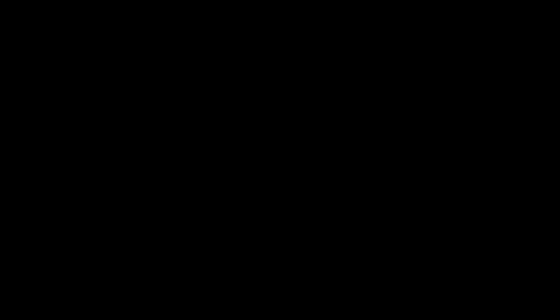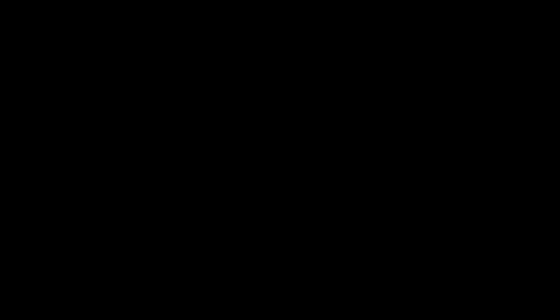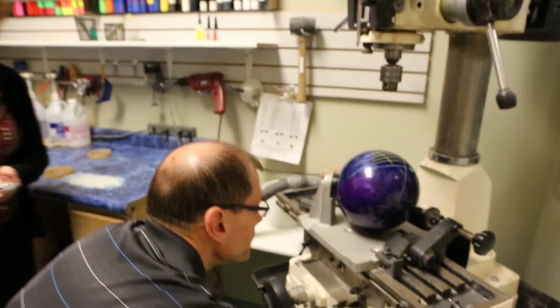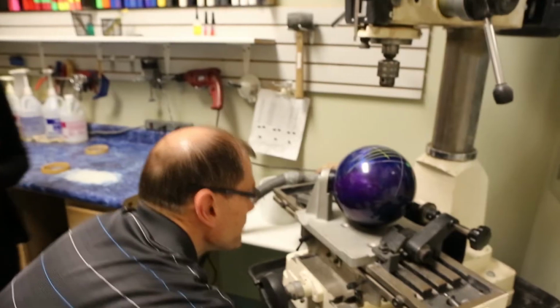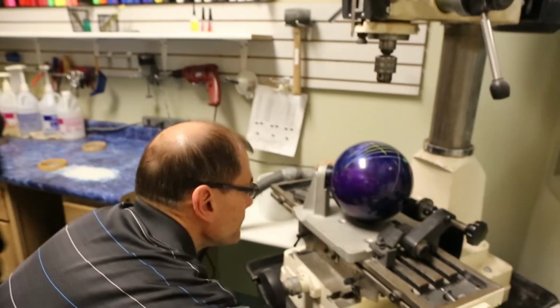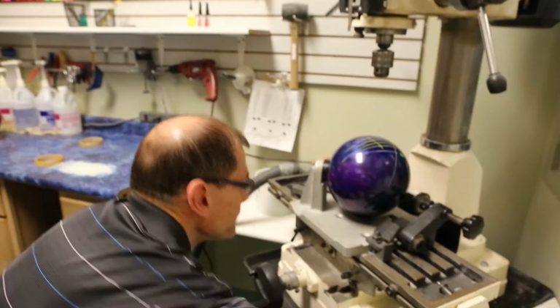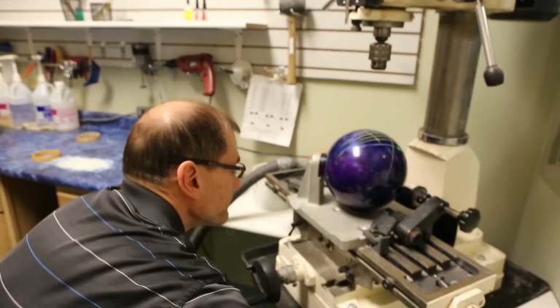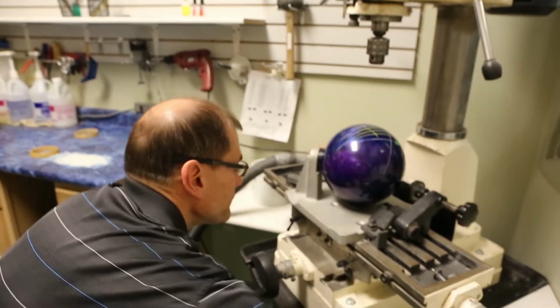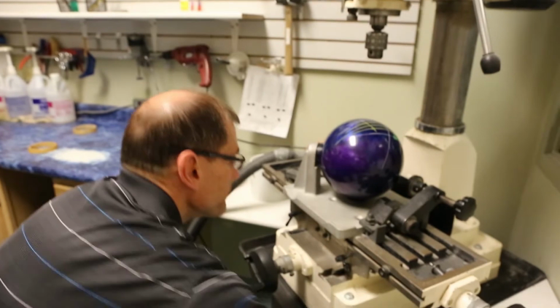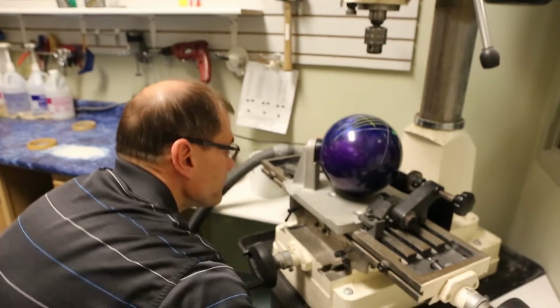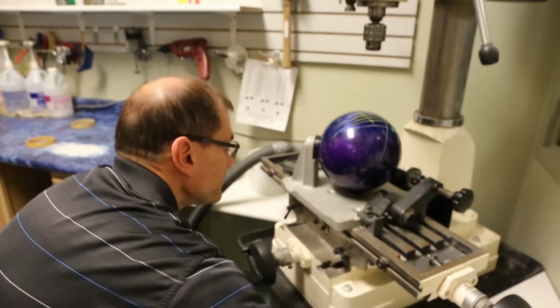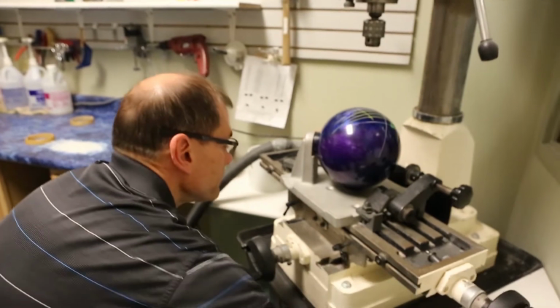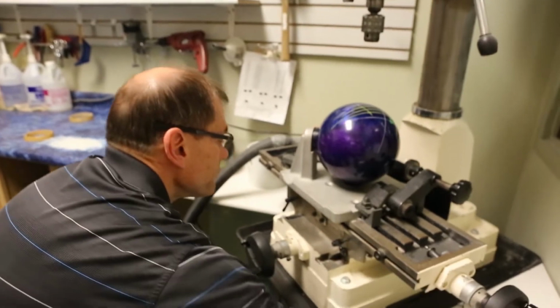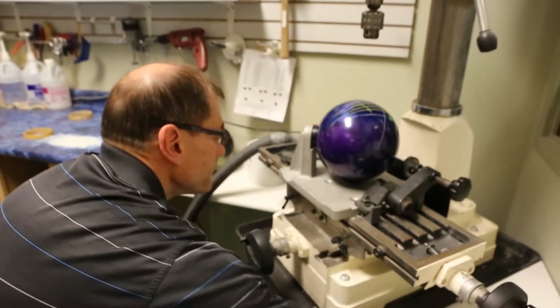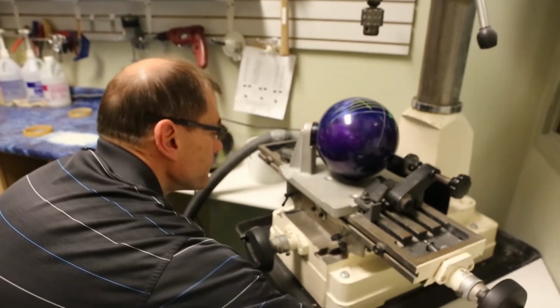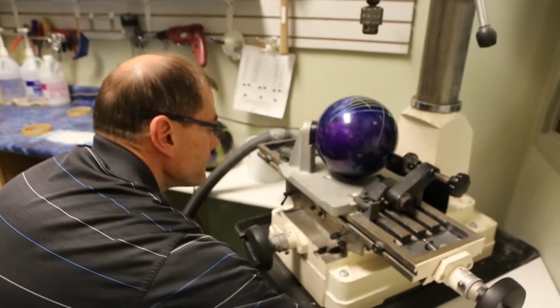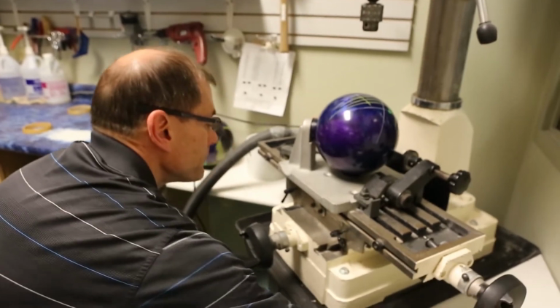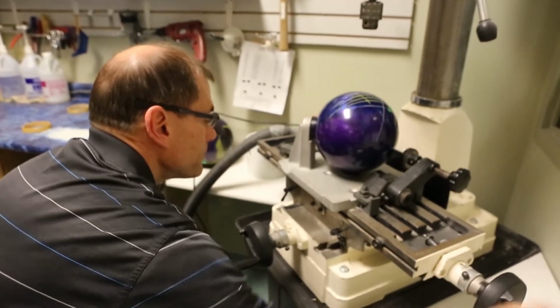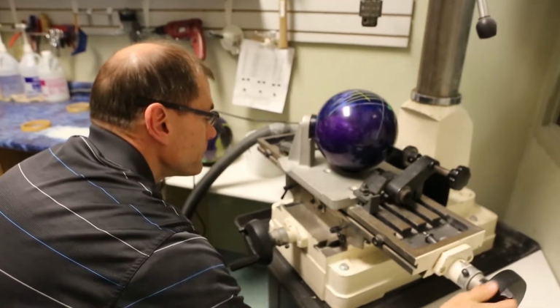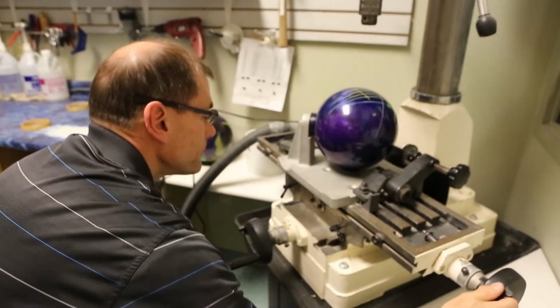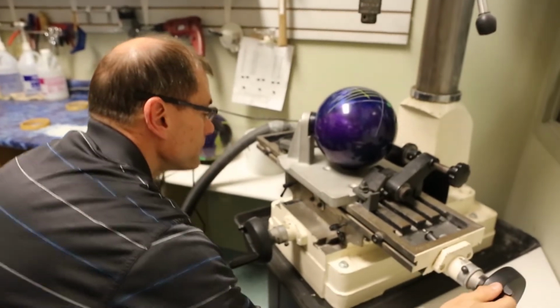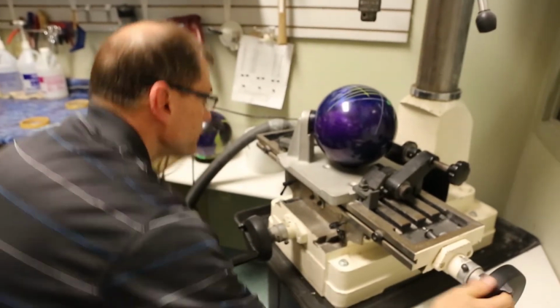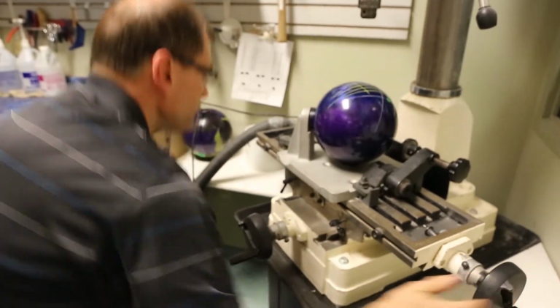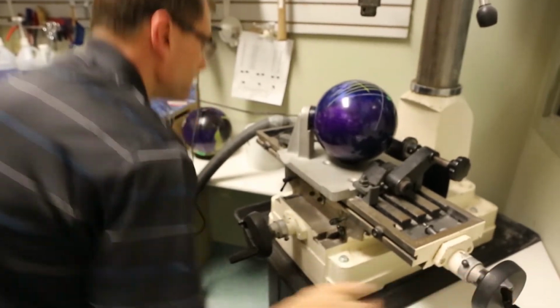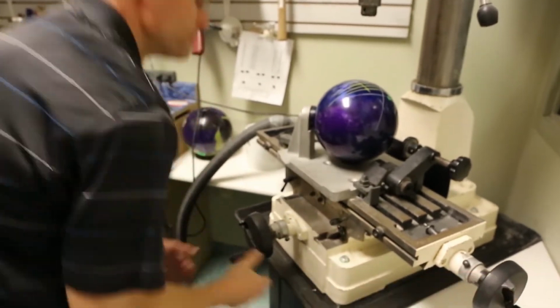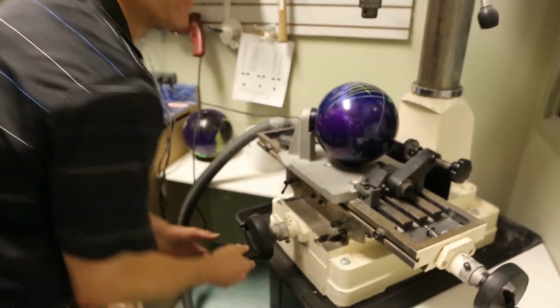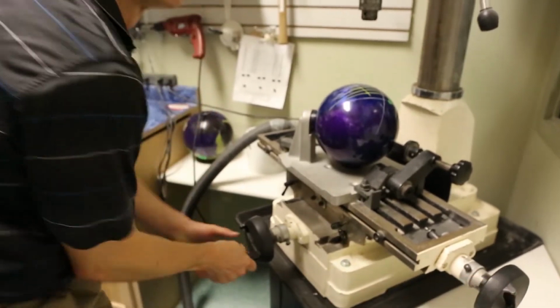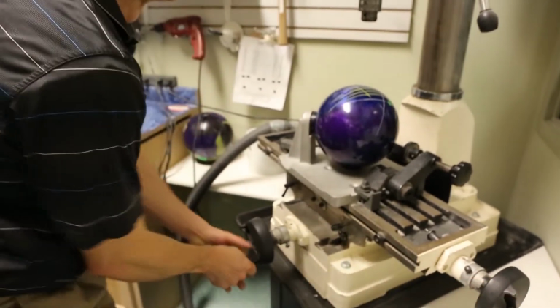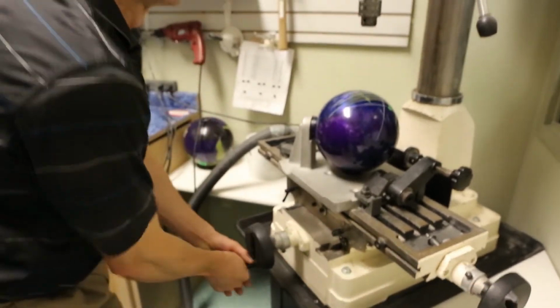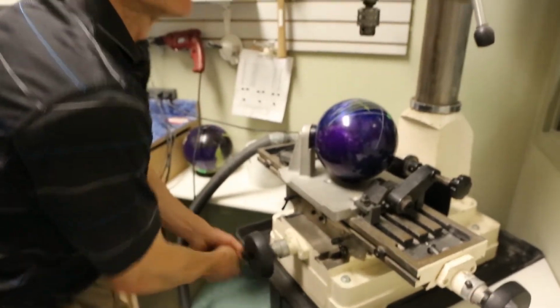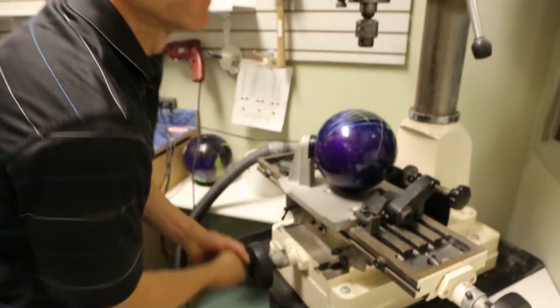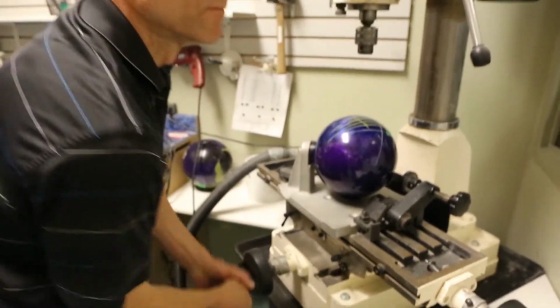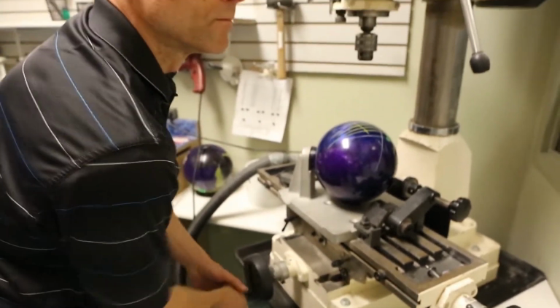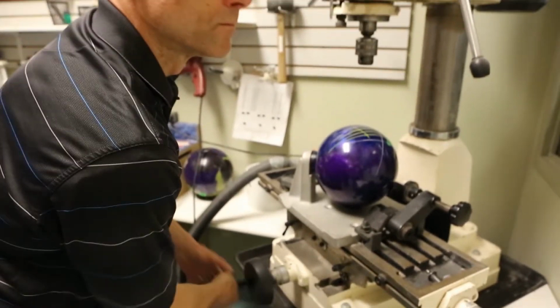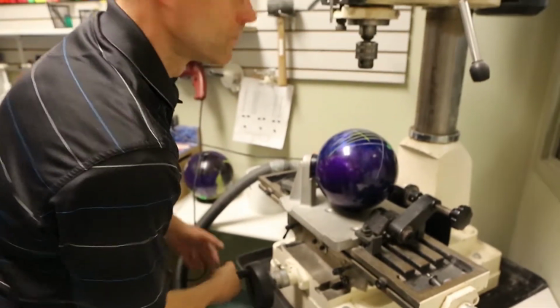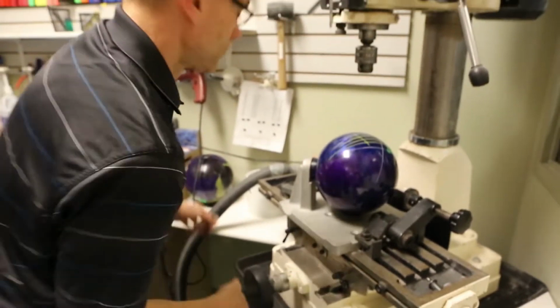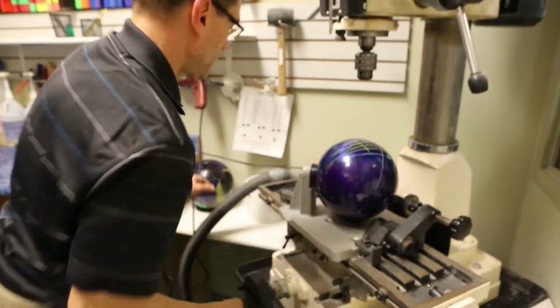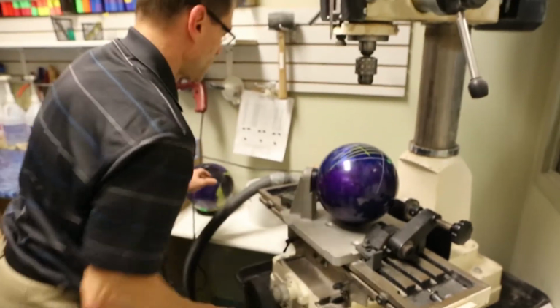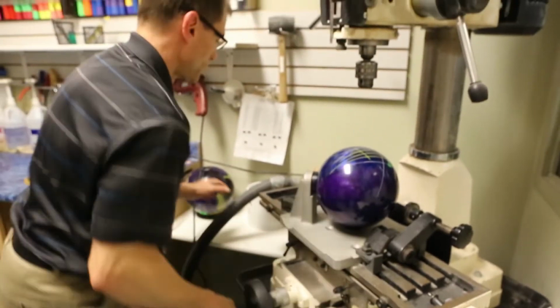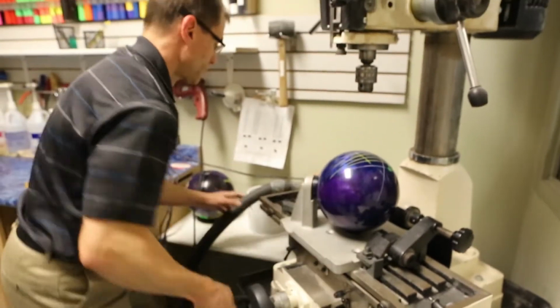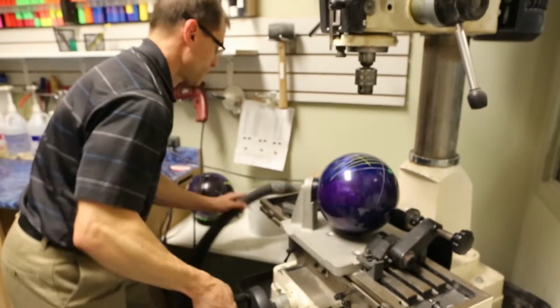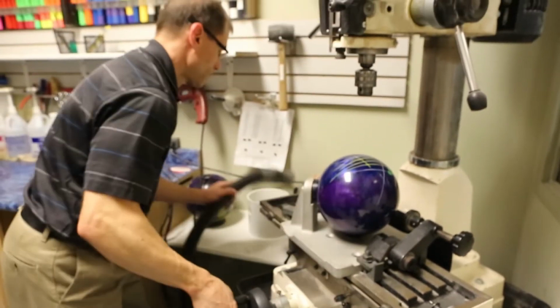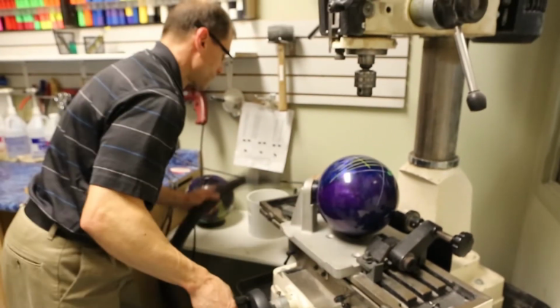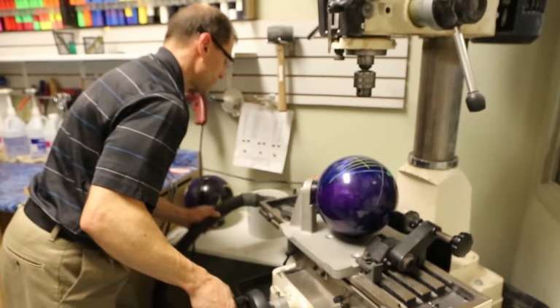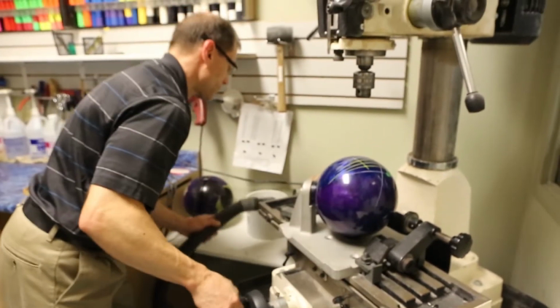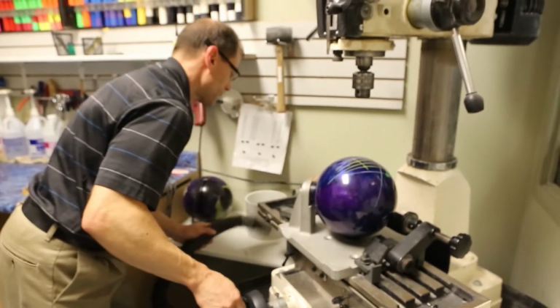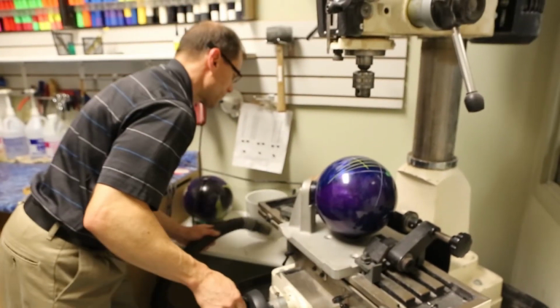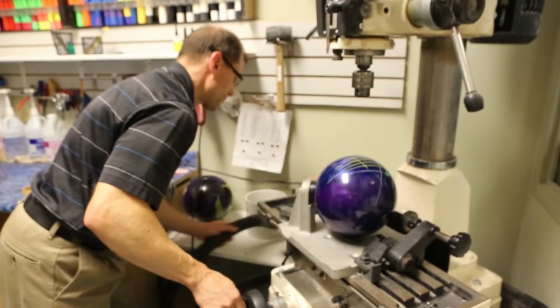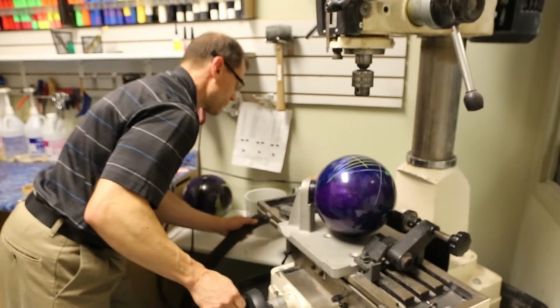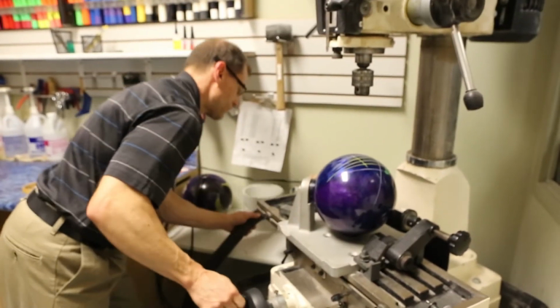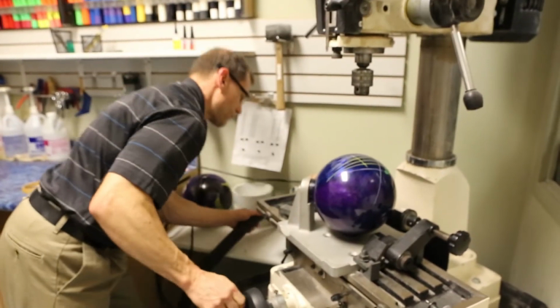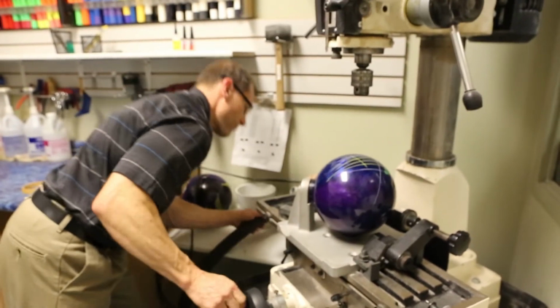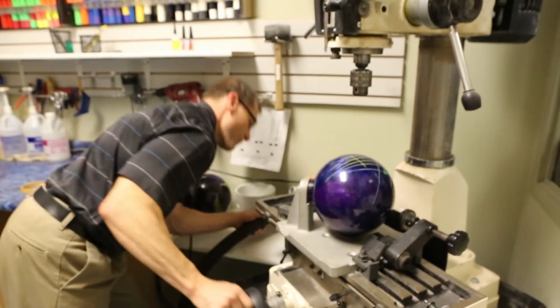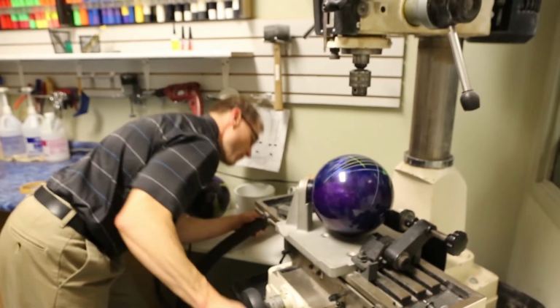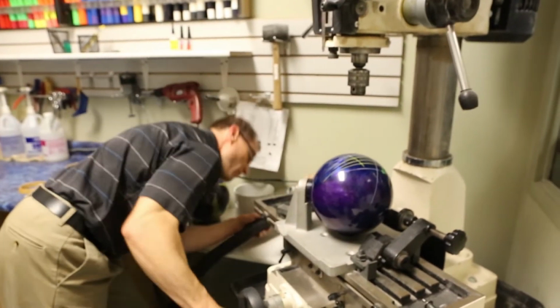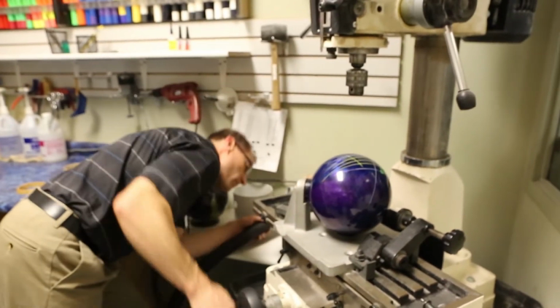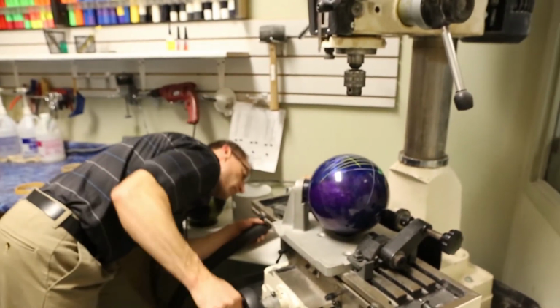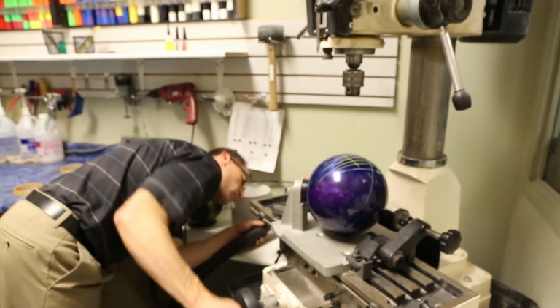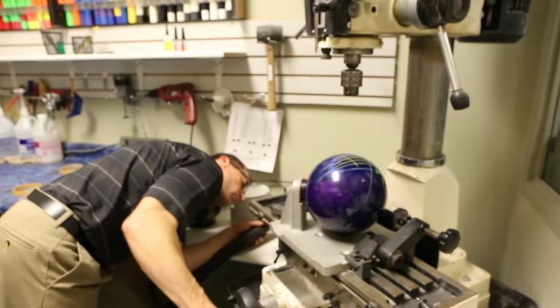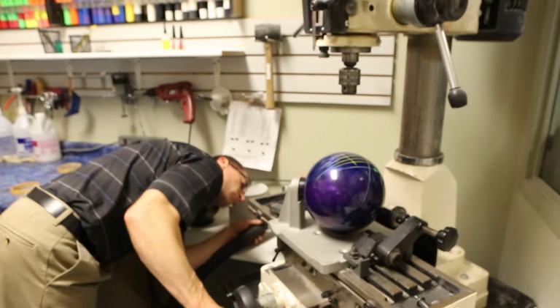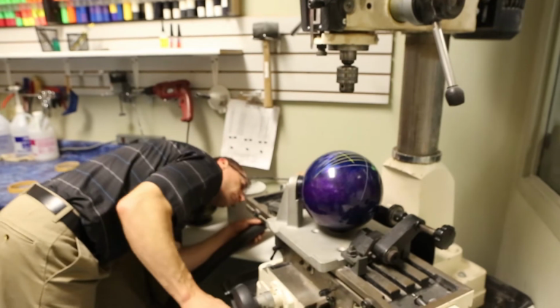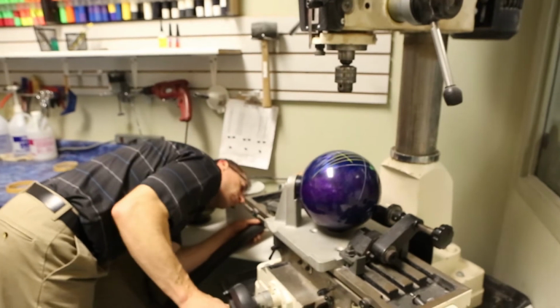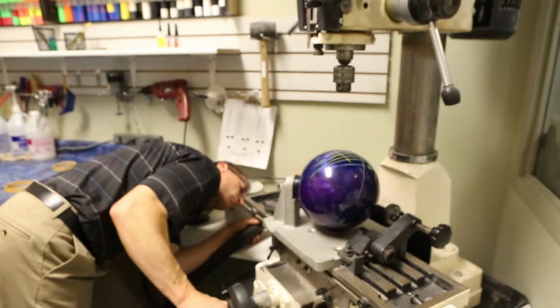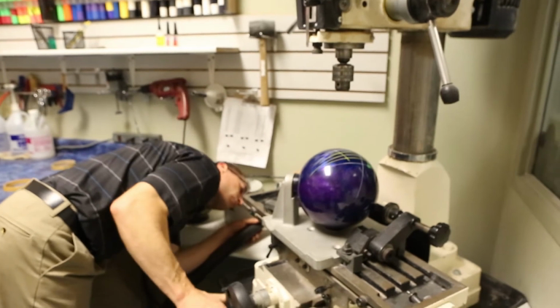Hi, I'm Jeff Taylor, manager of Phoenix Pro Shop, located in Tenpan Alley in Pittsburgh, Wisconsin.